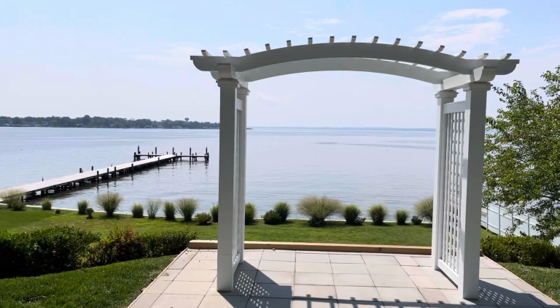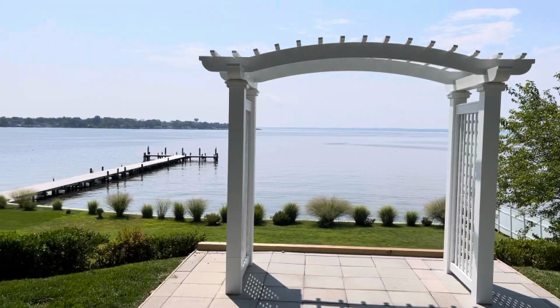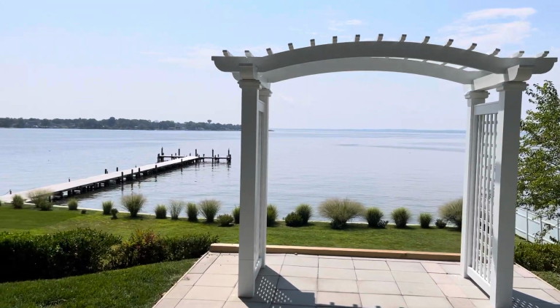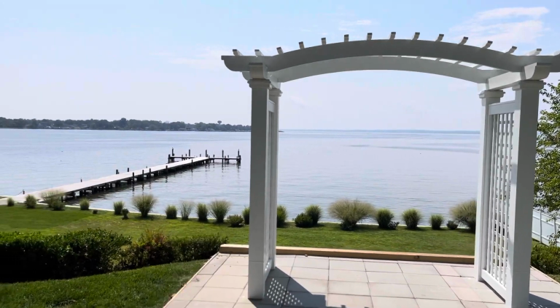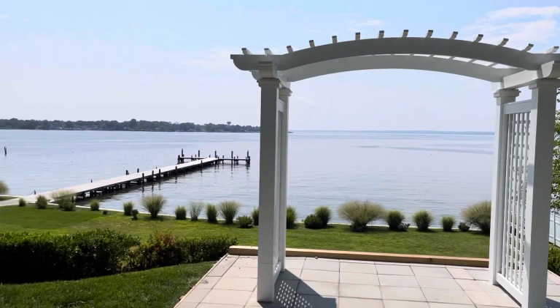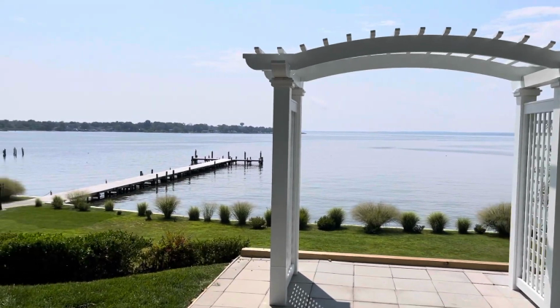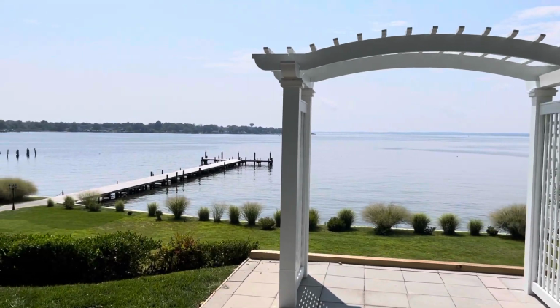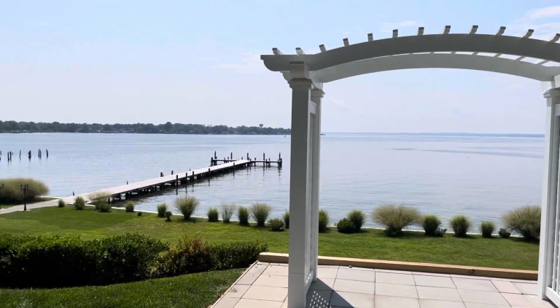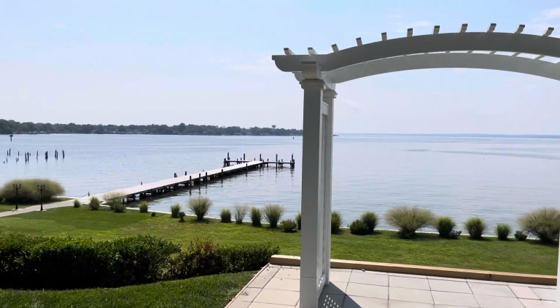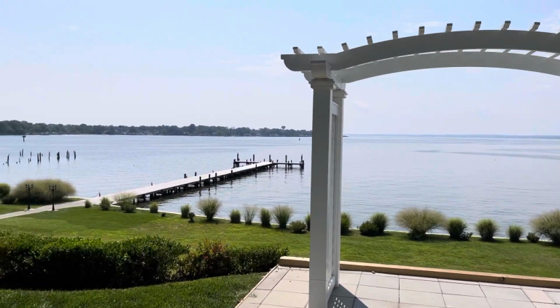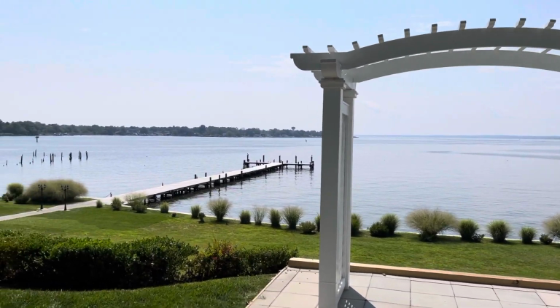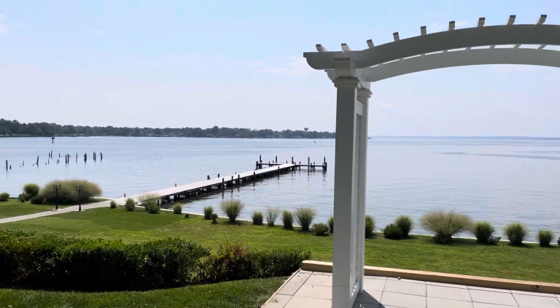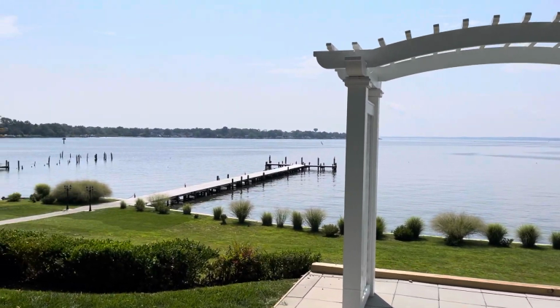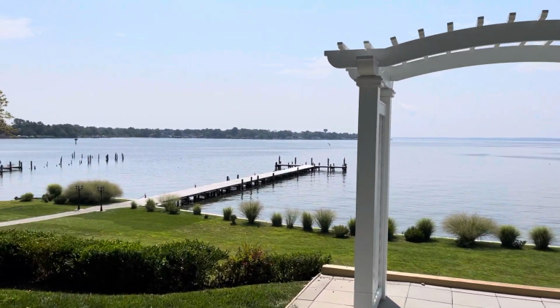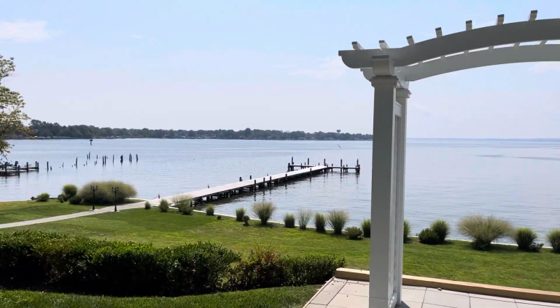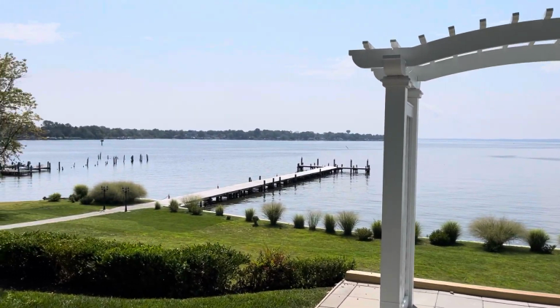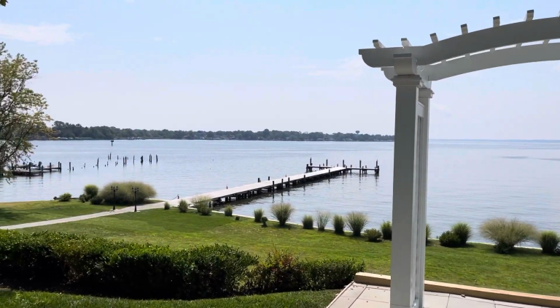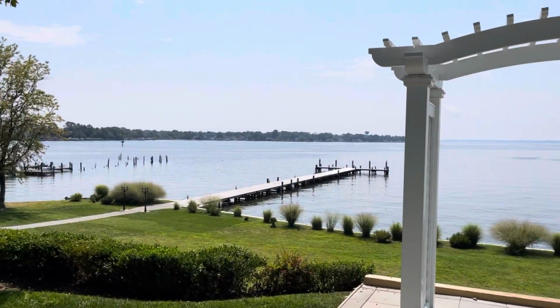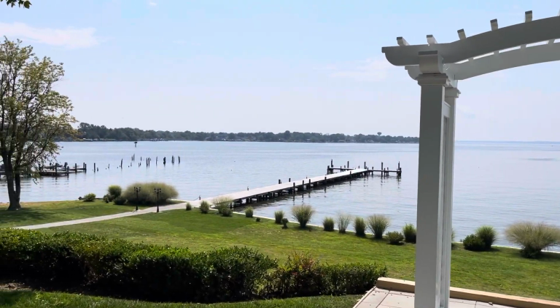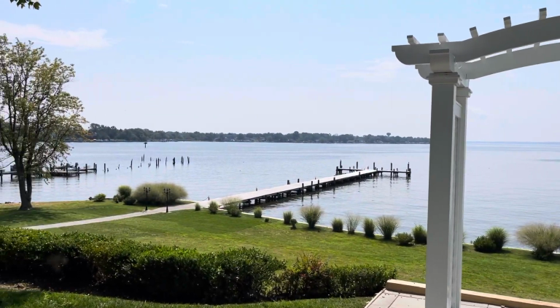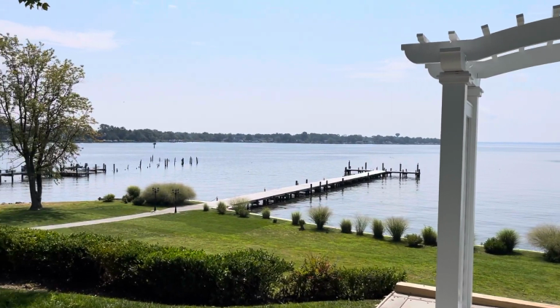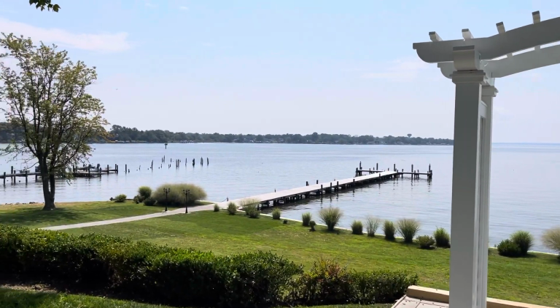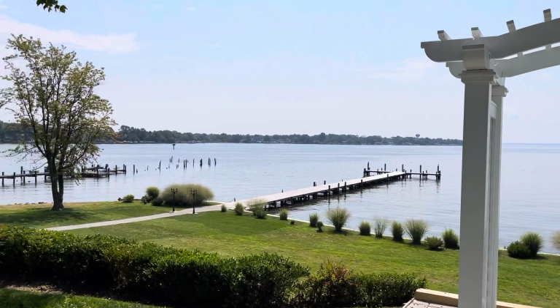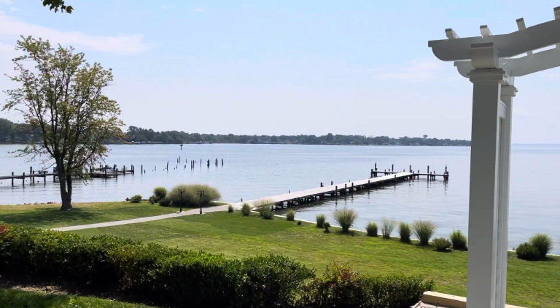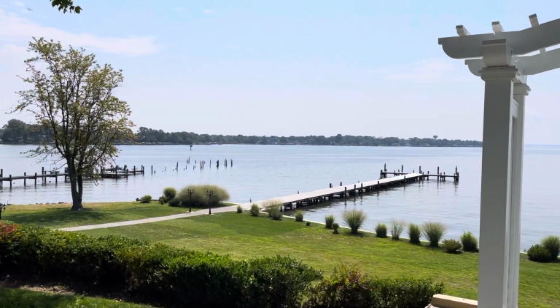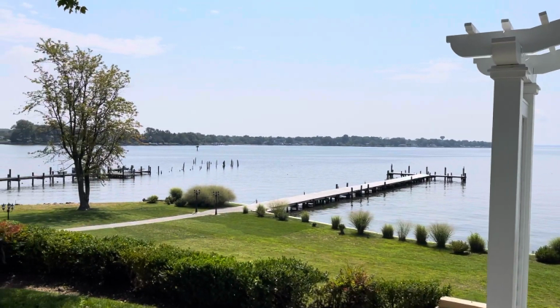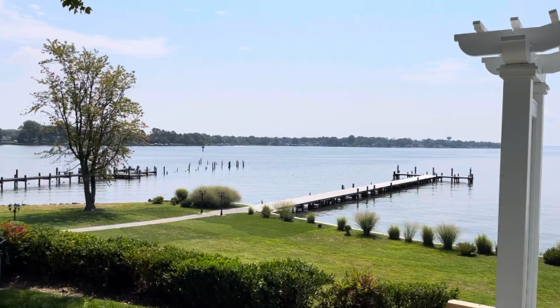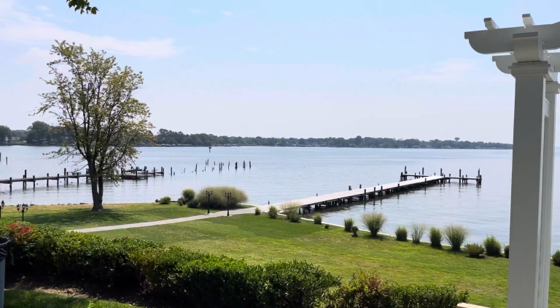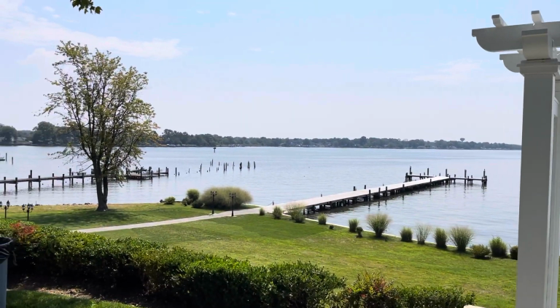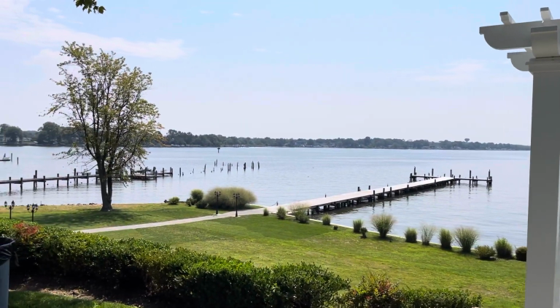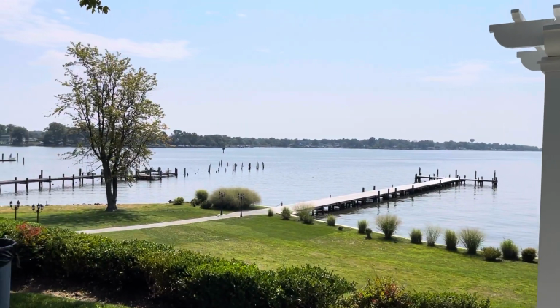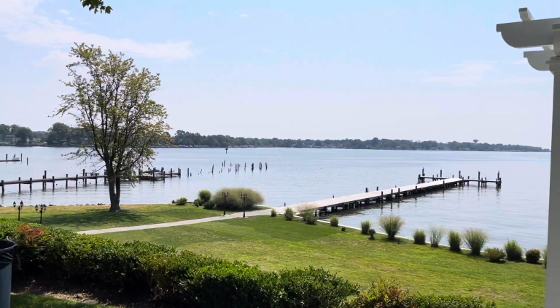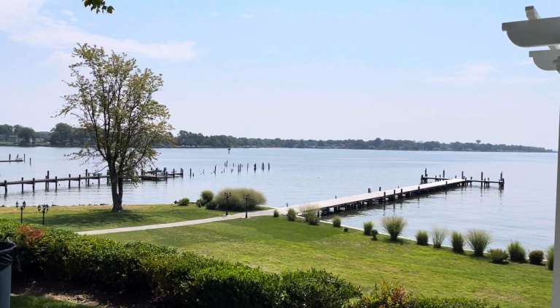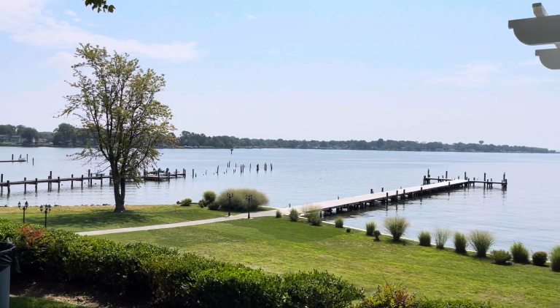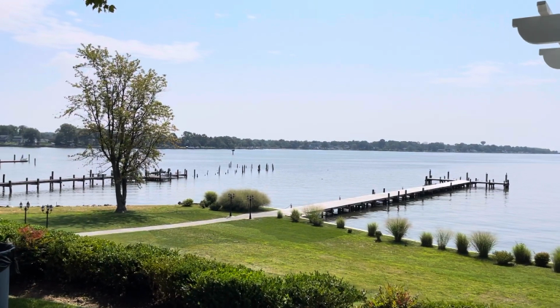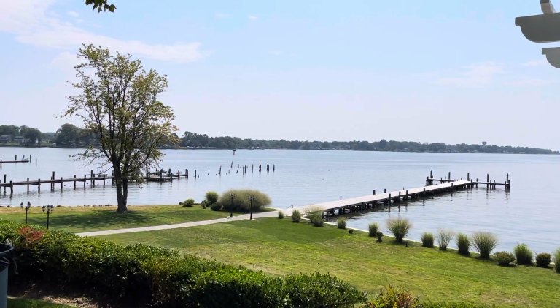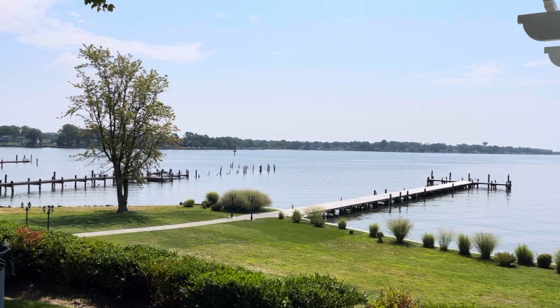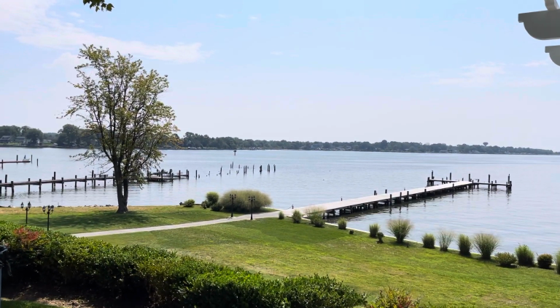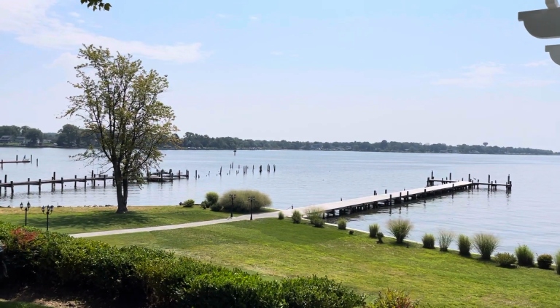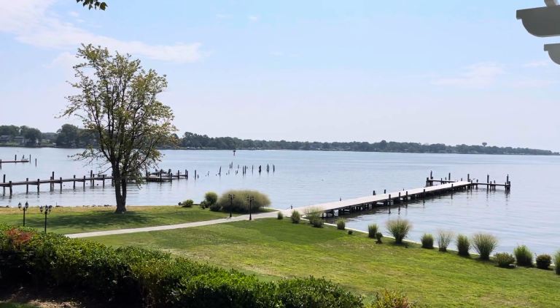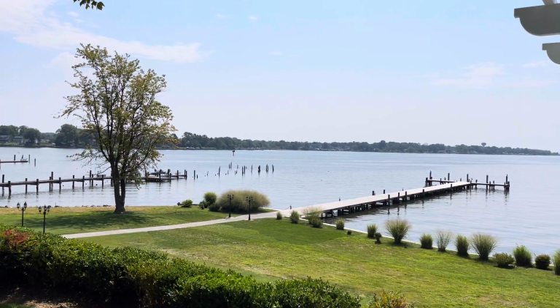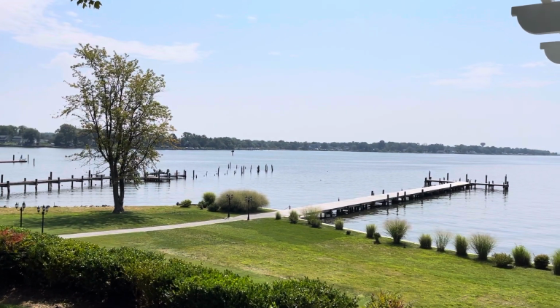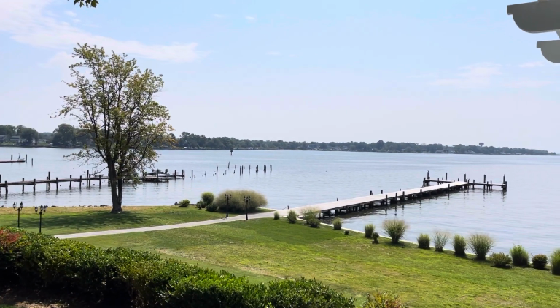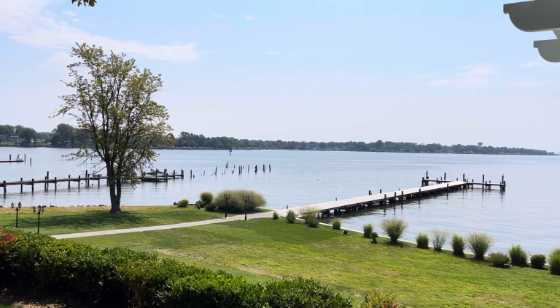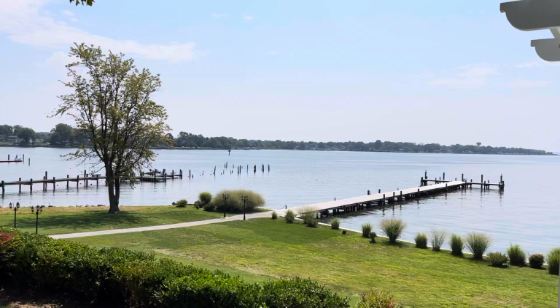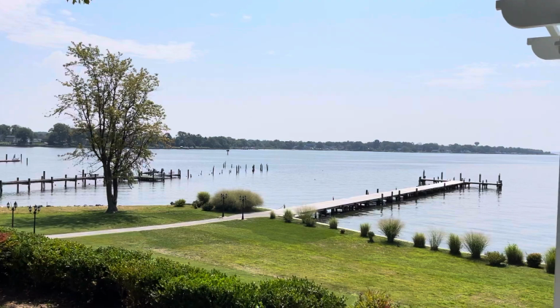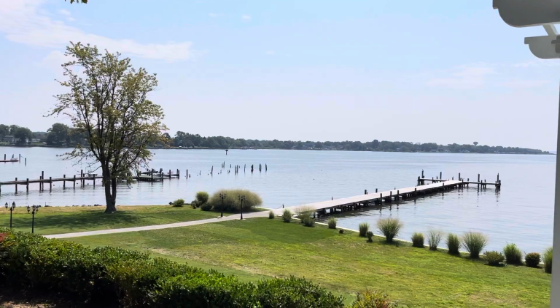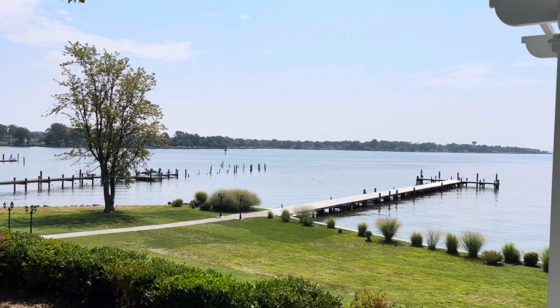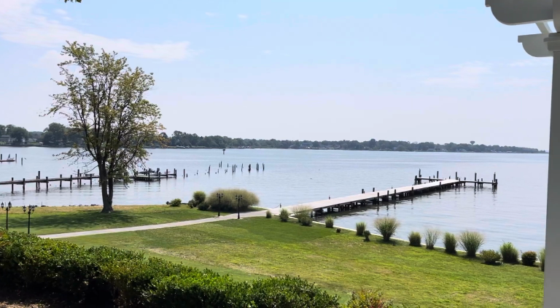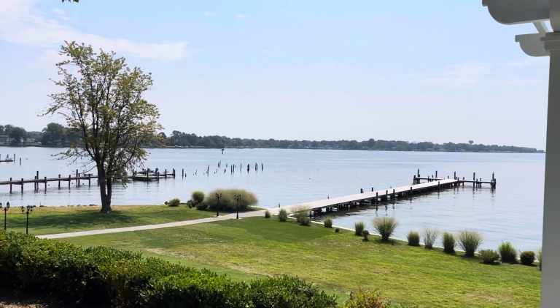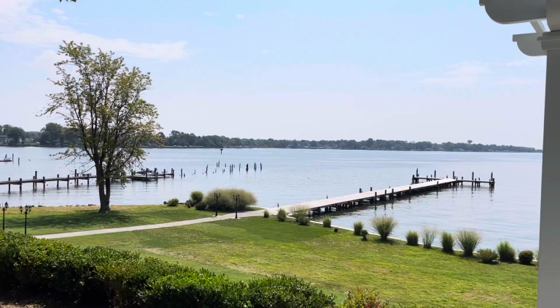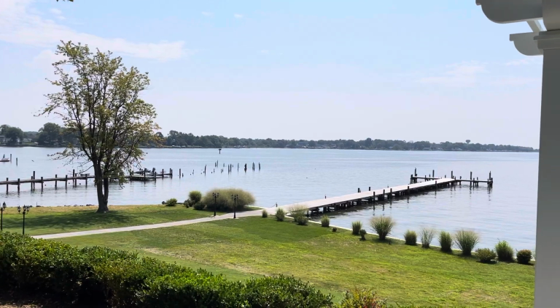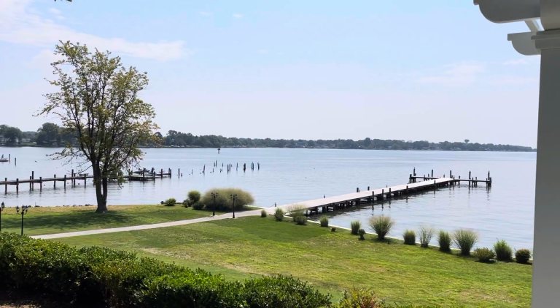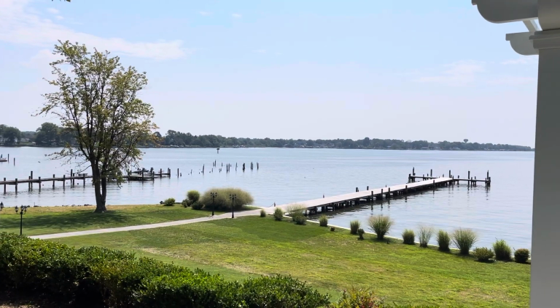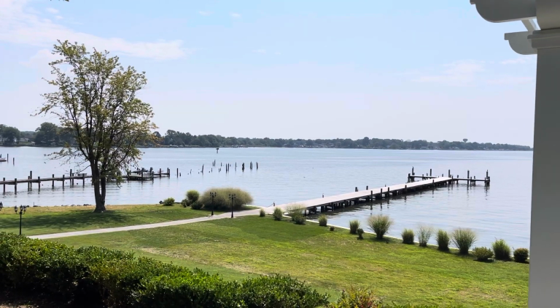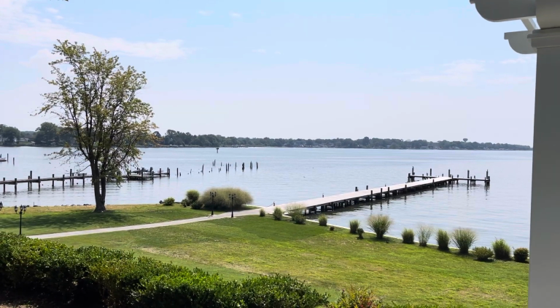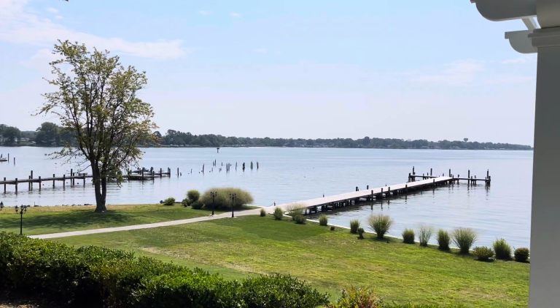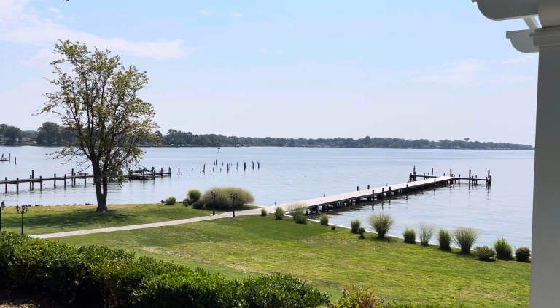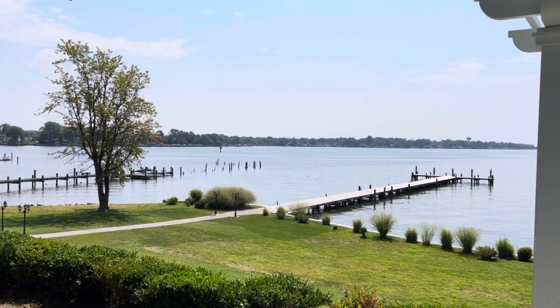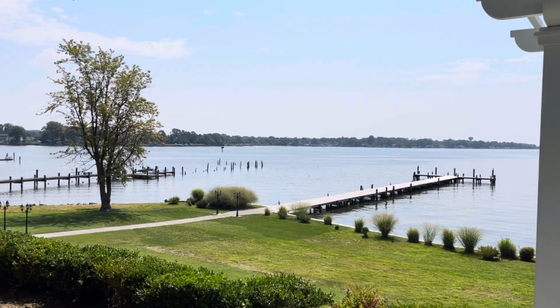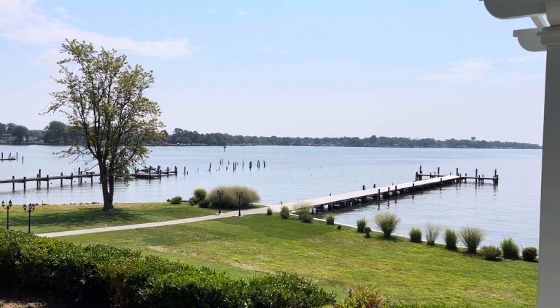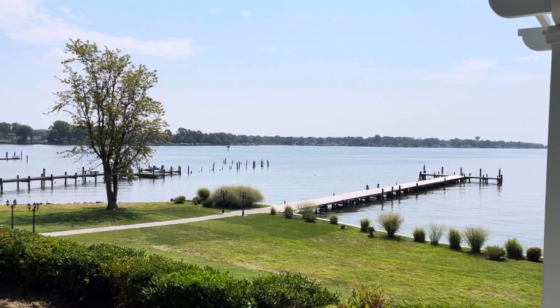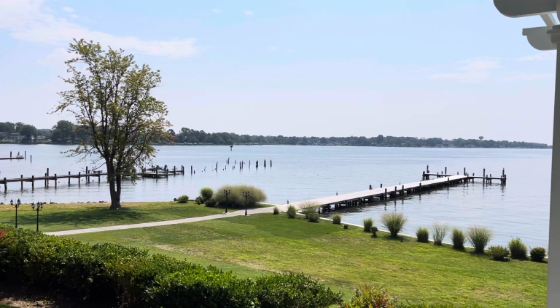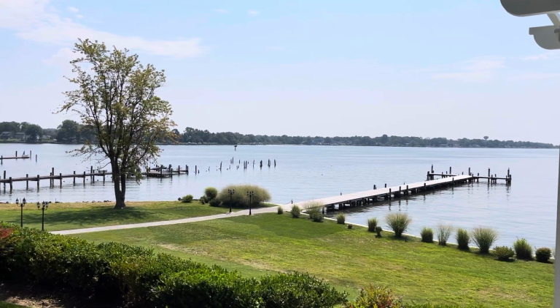This is the view. There's a lower lawn area that also has a pier that you have access to for doing photos and such.